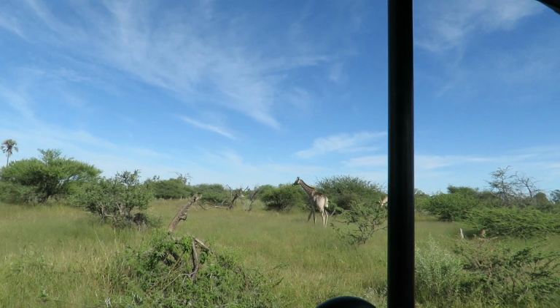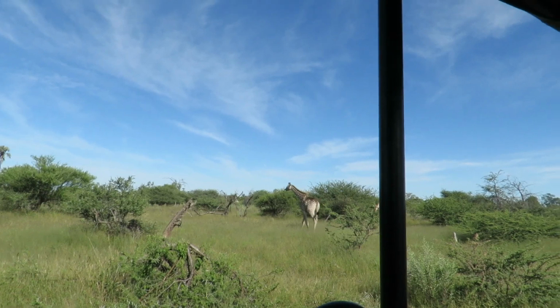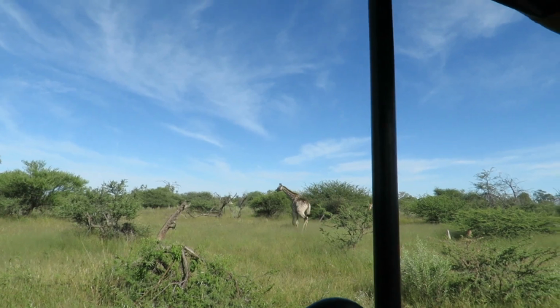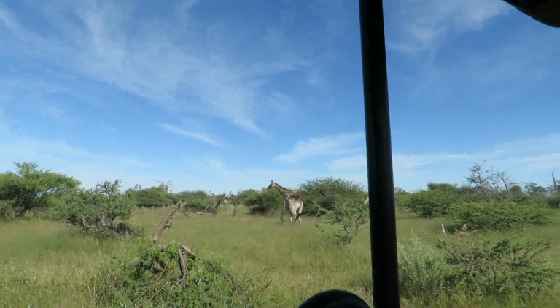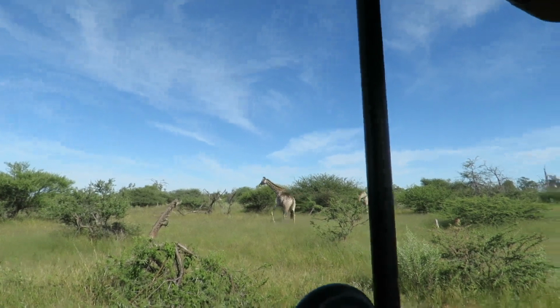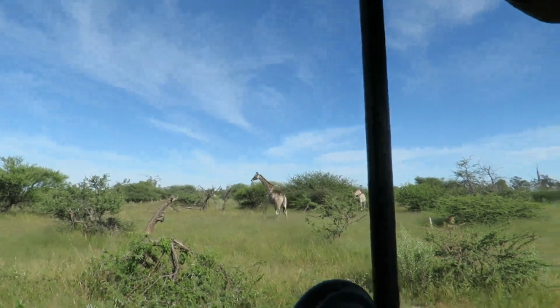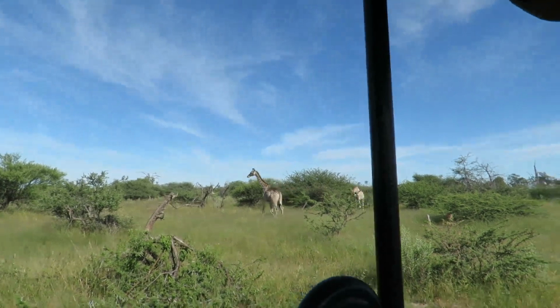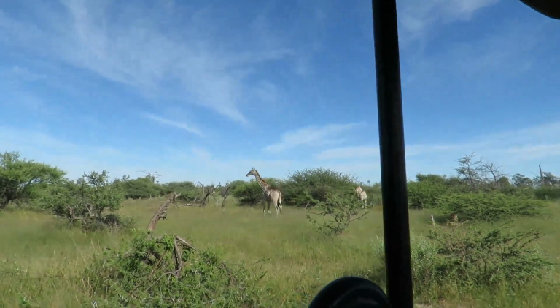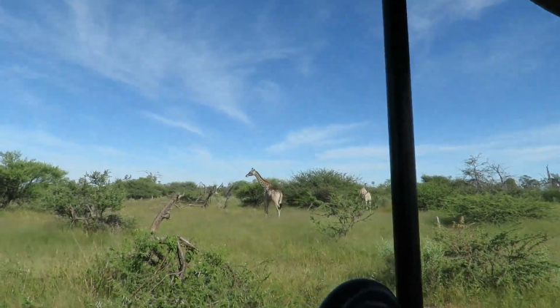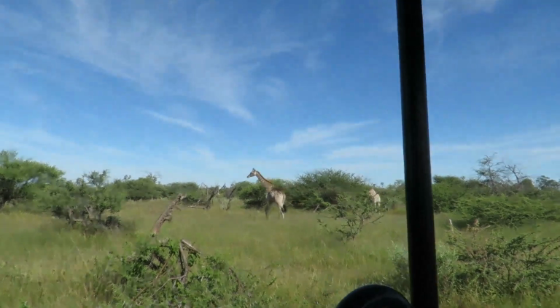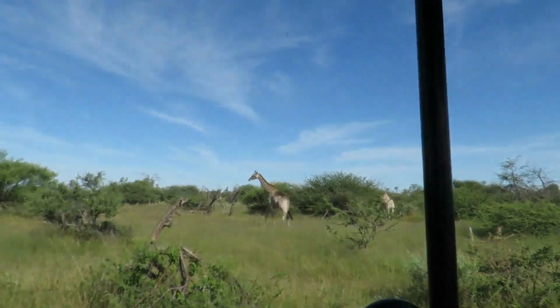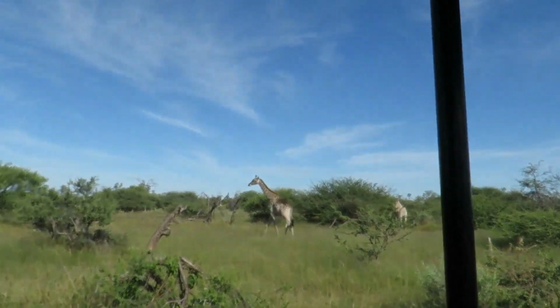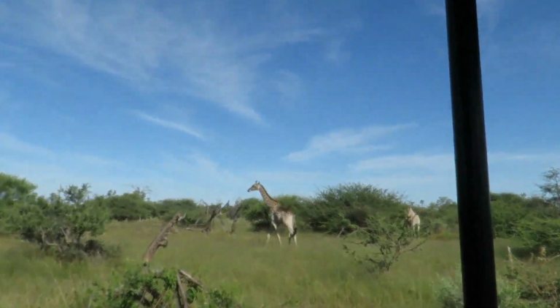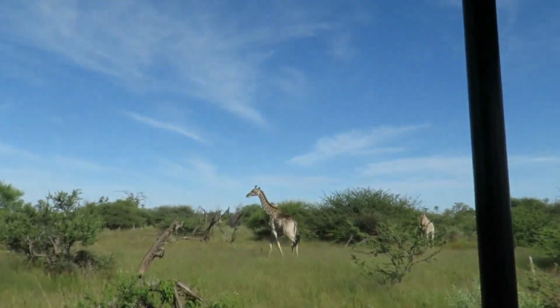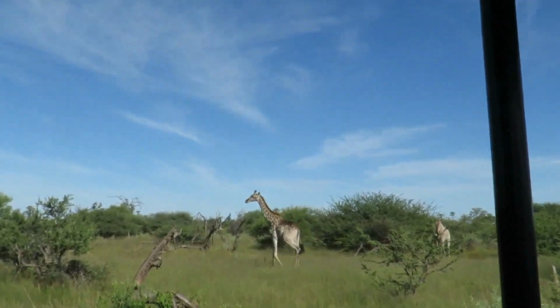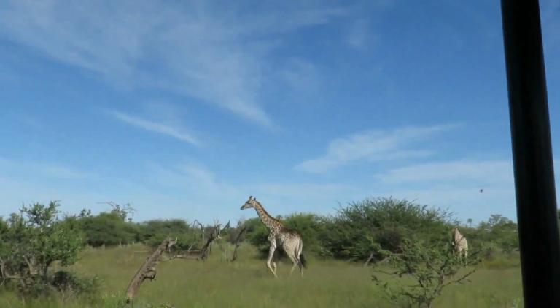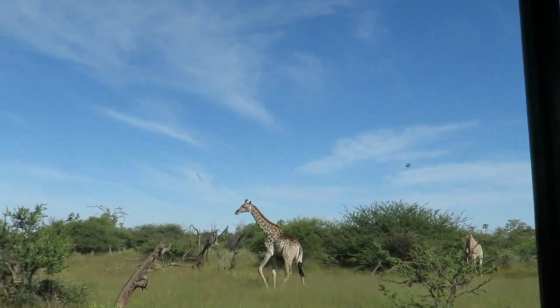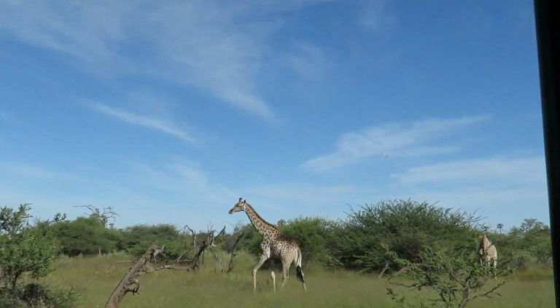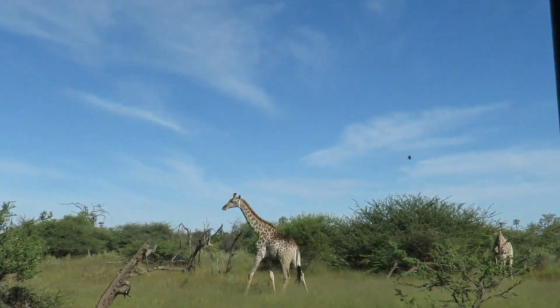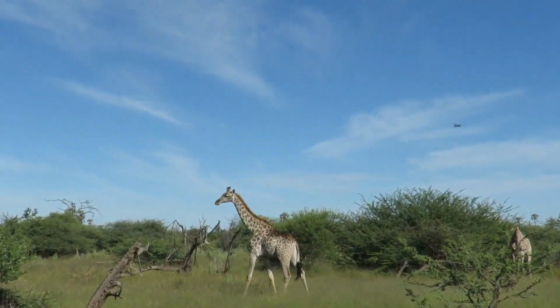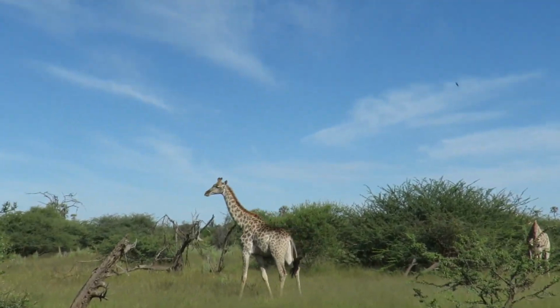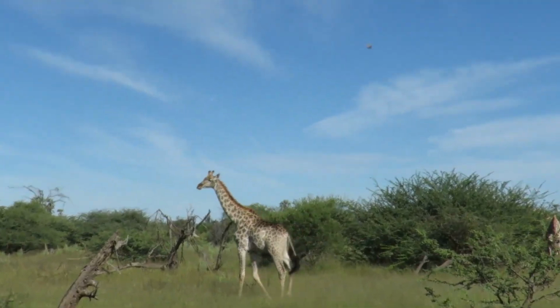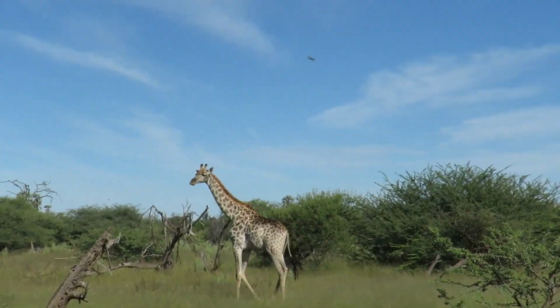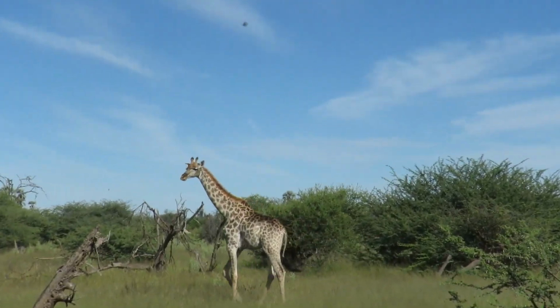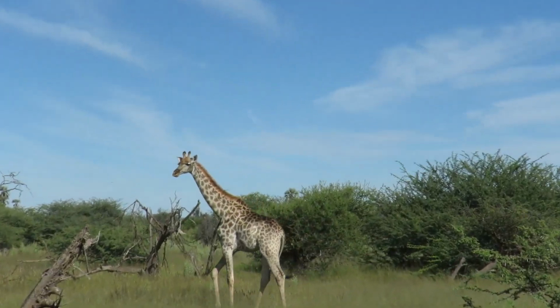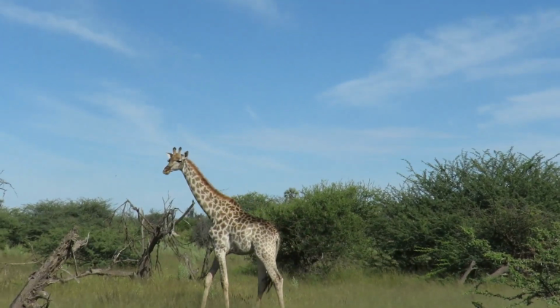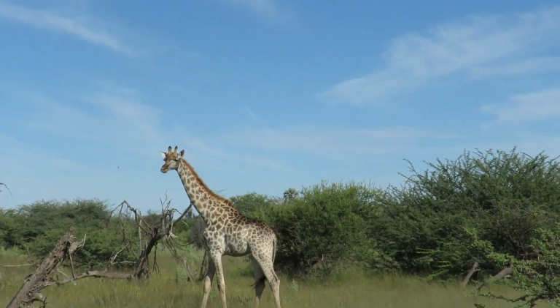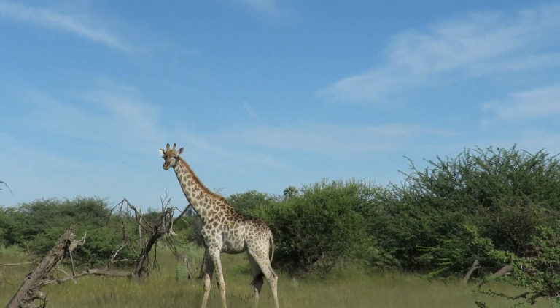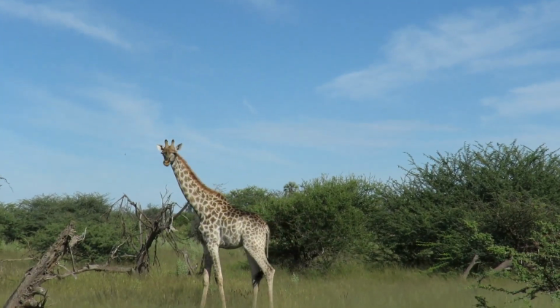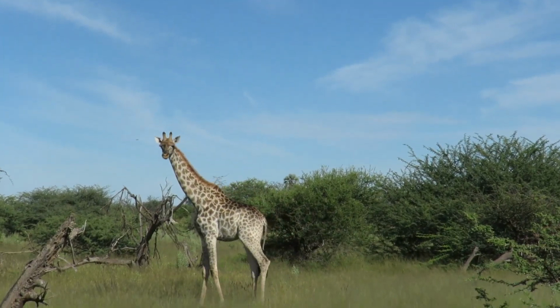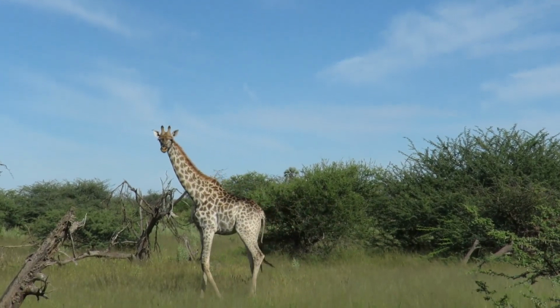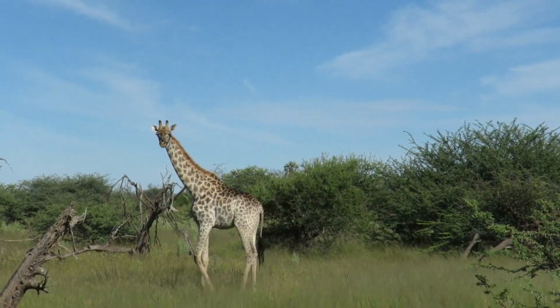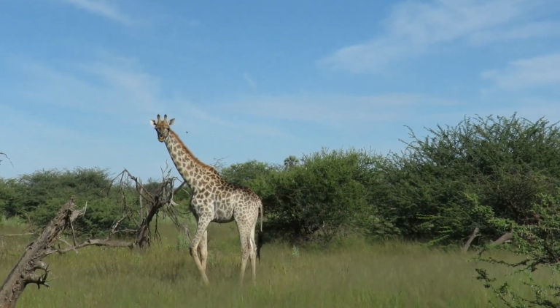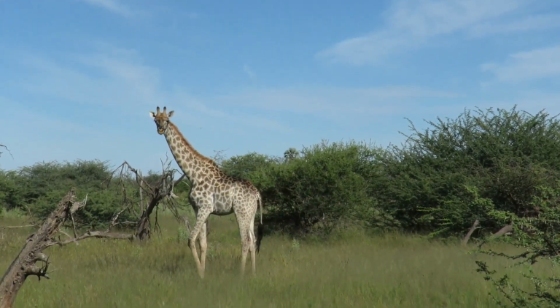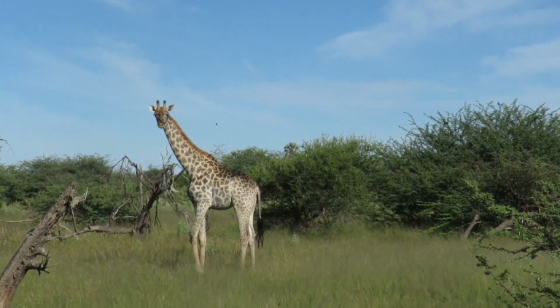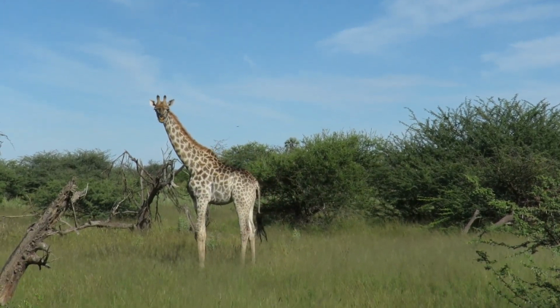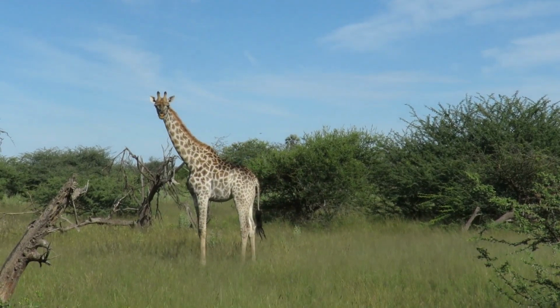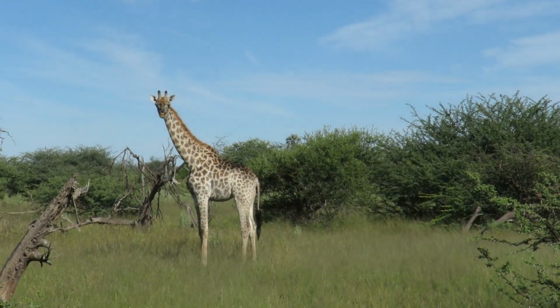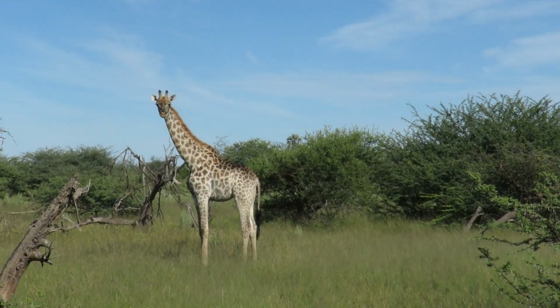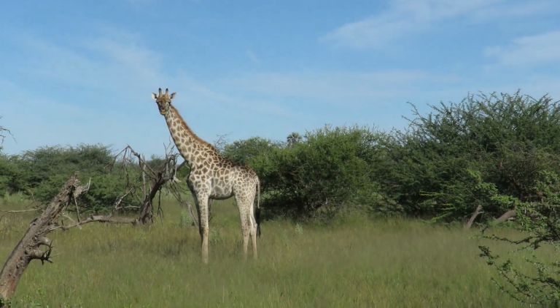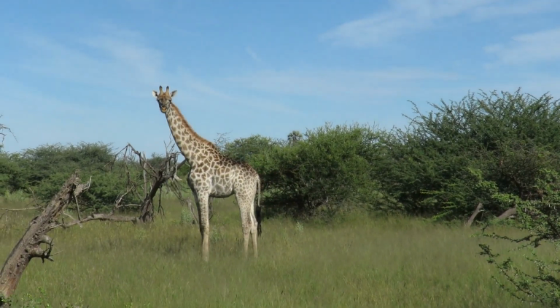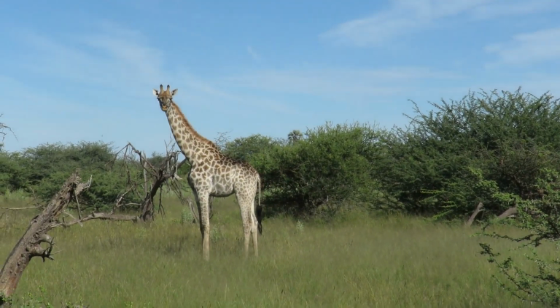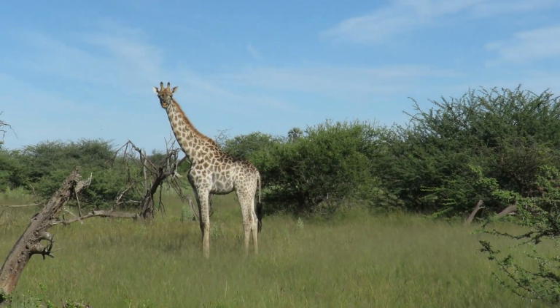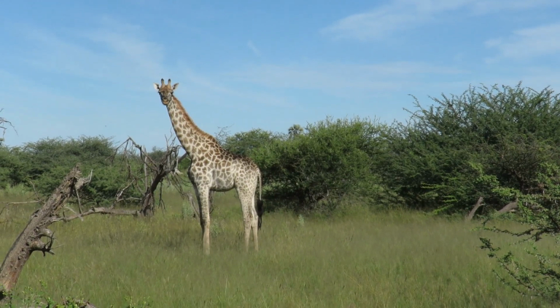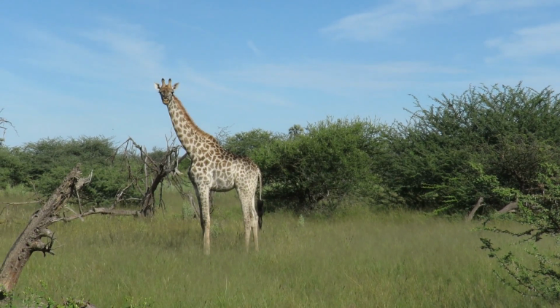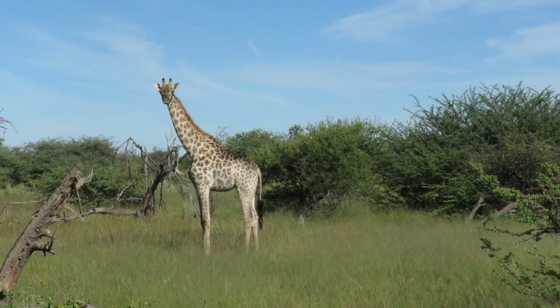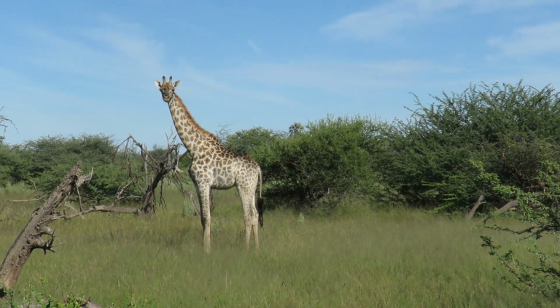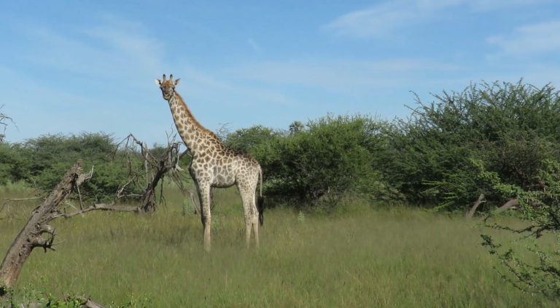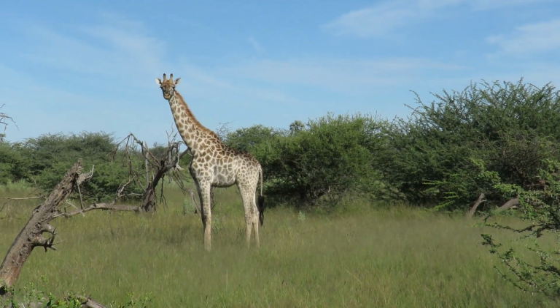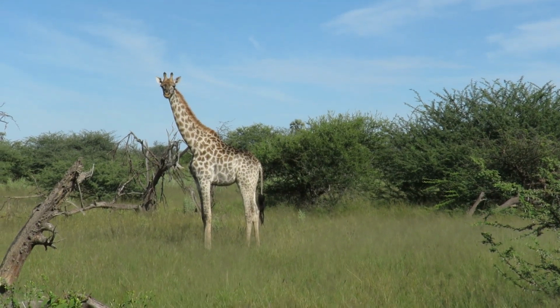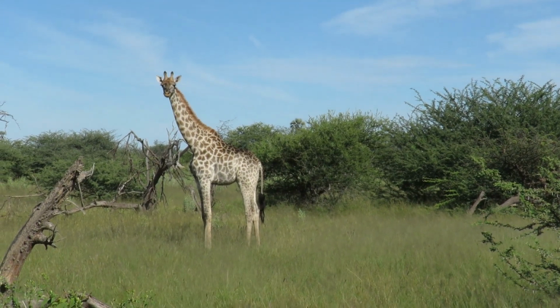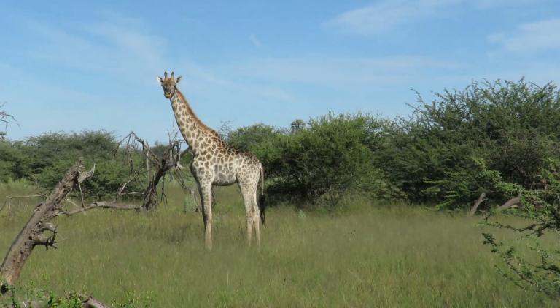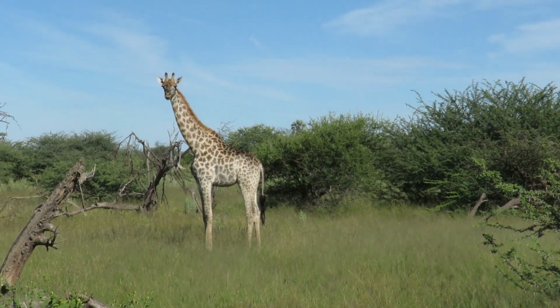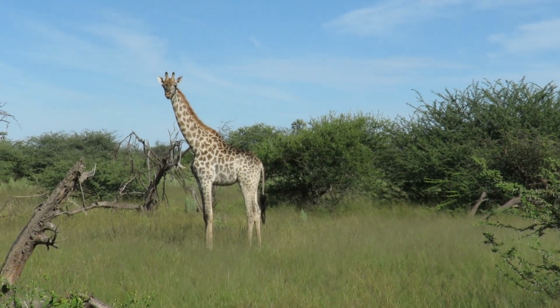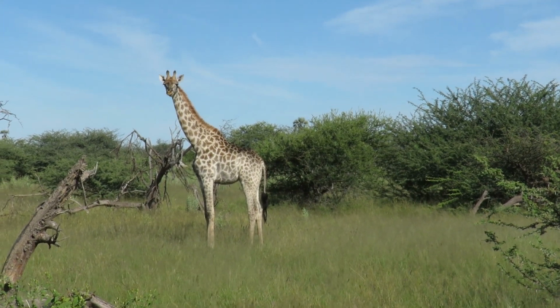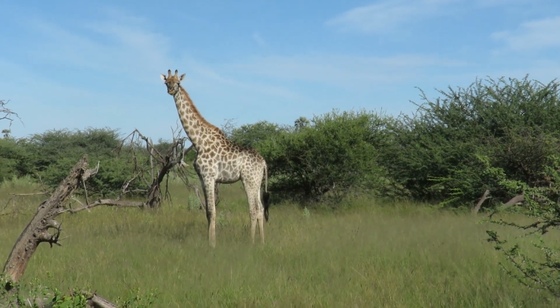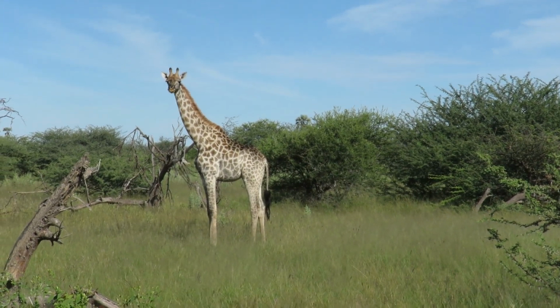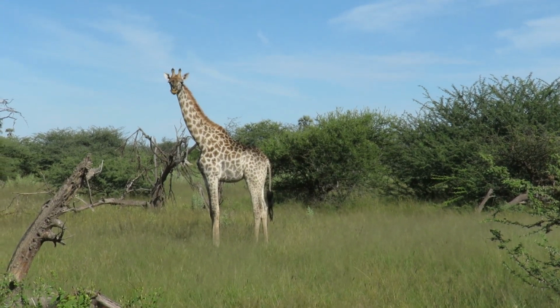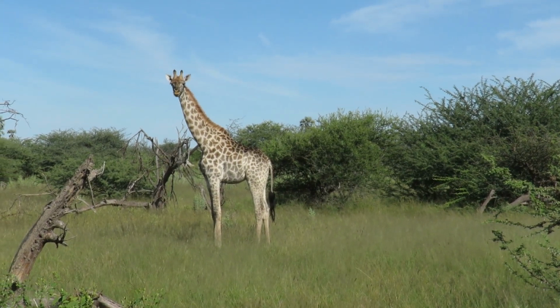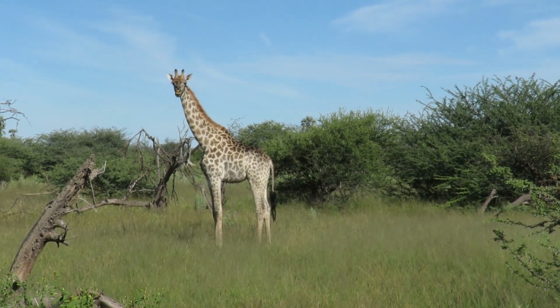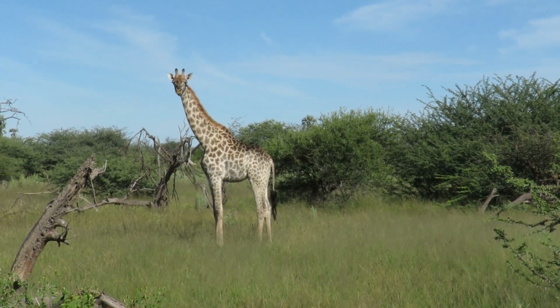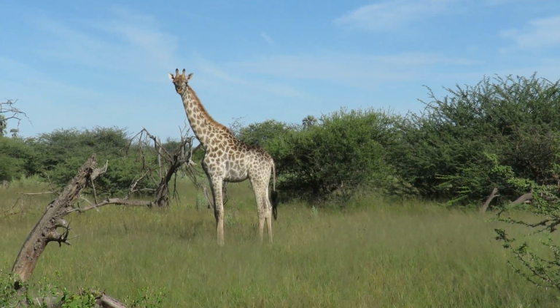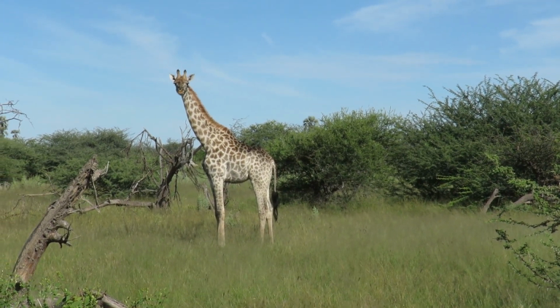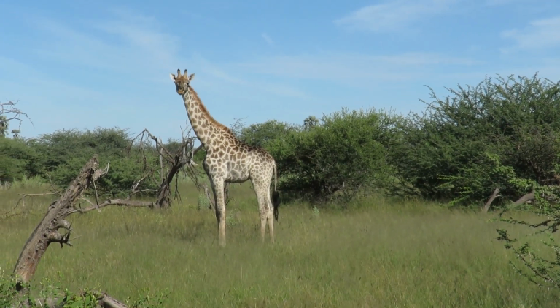There are 12 giraffes running away next to our van. Beautiful, majestic creatures.